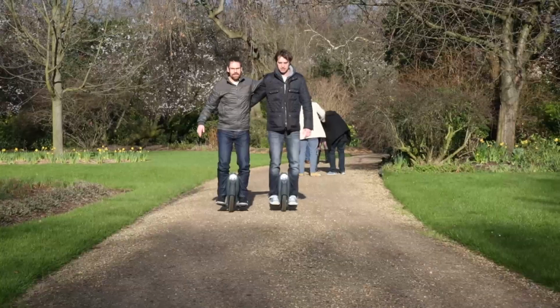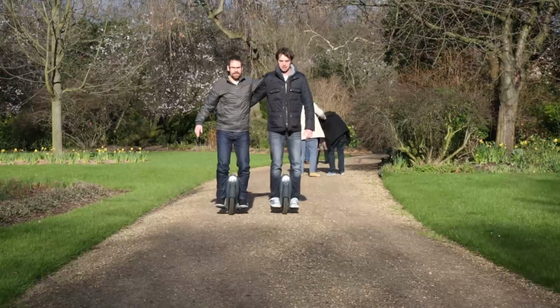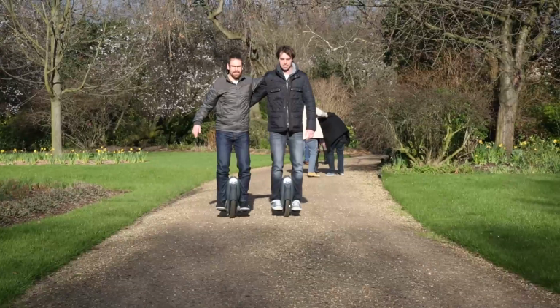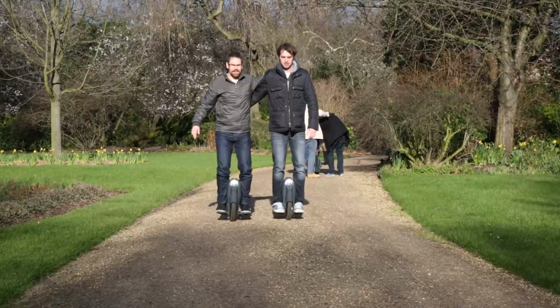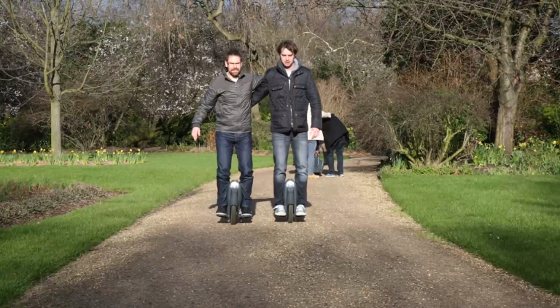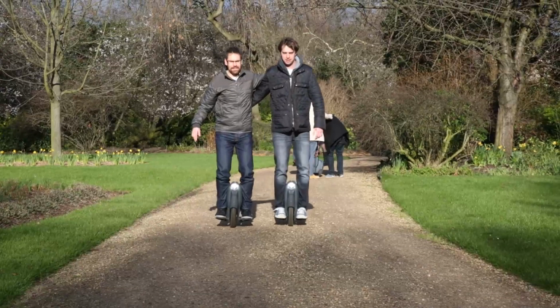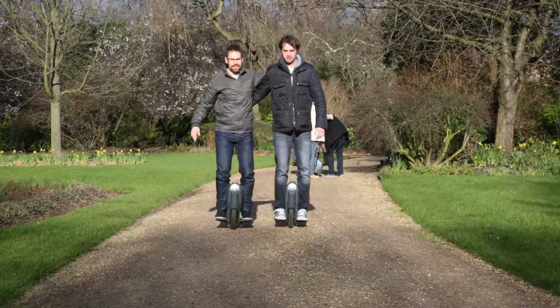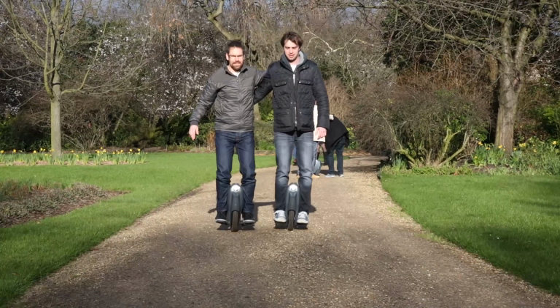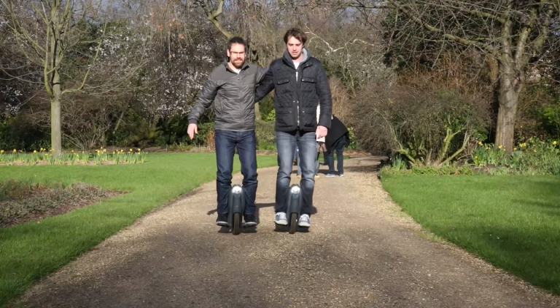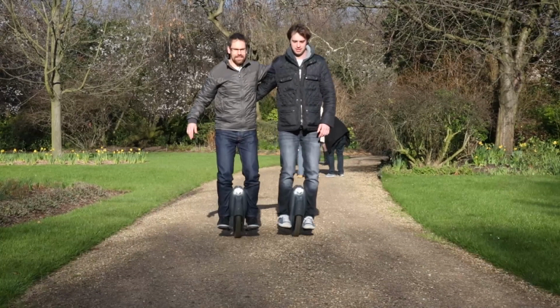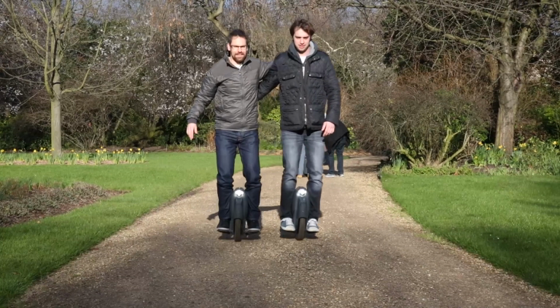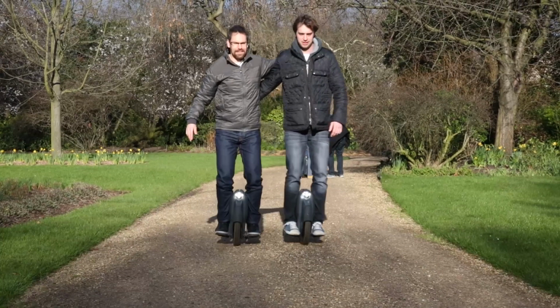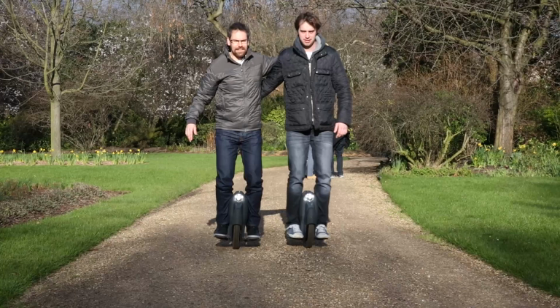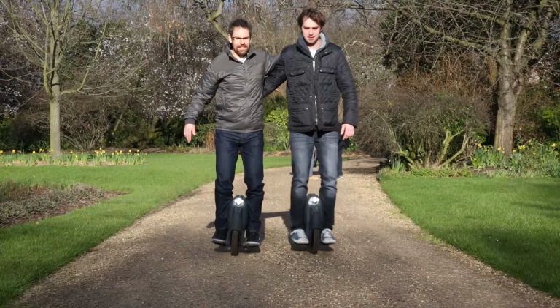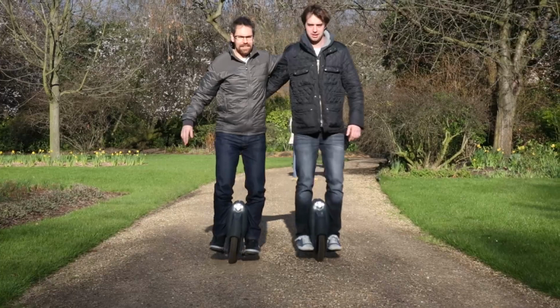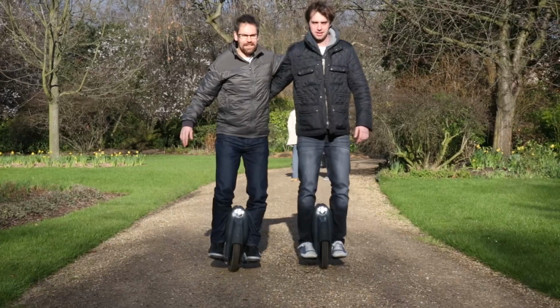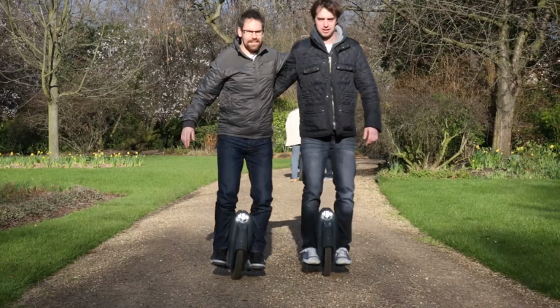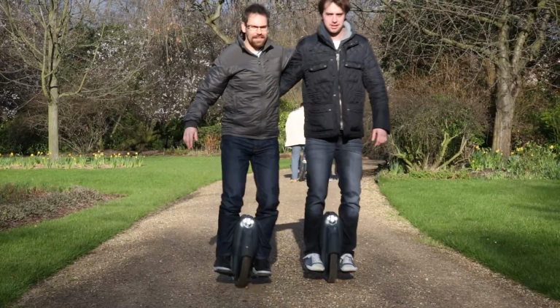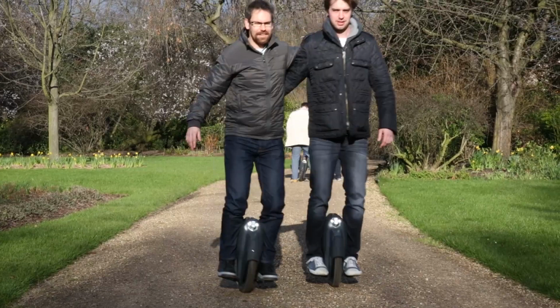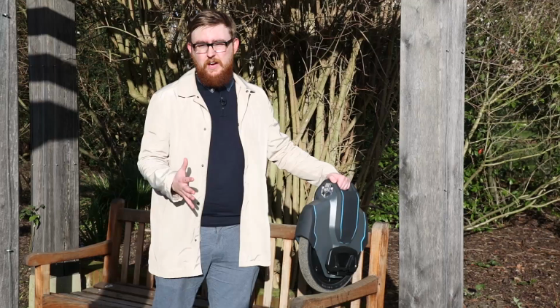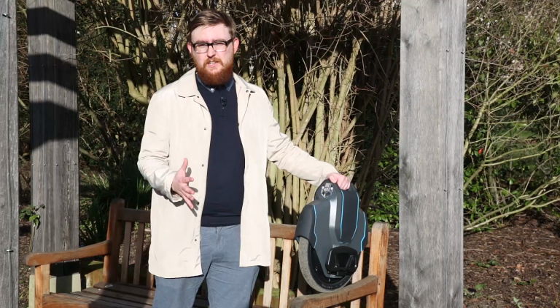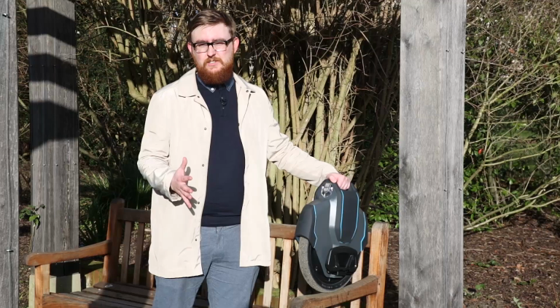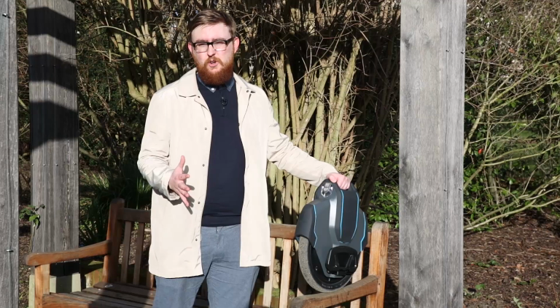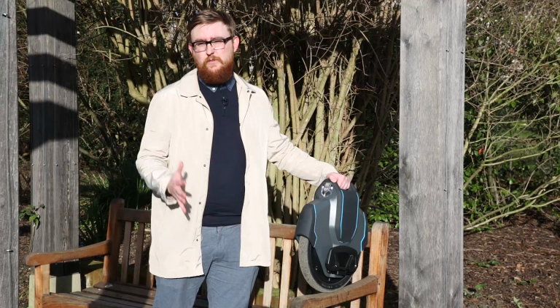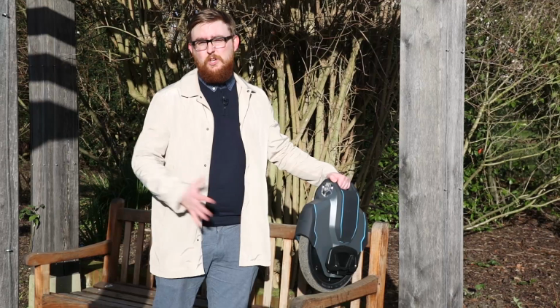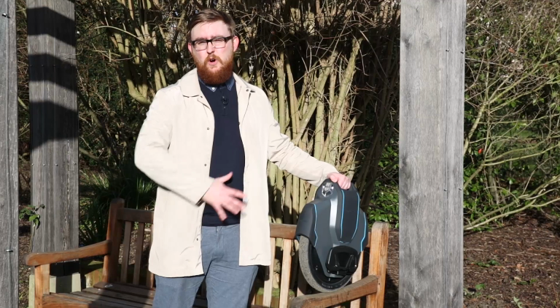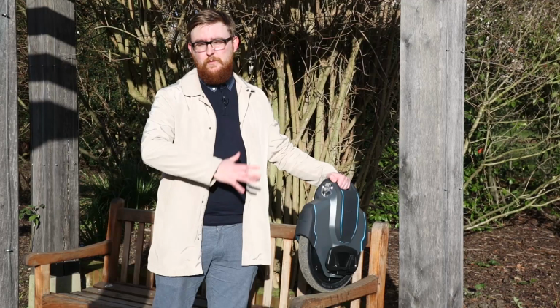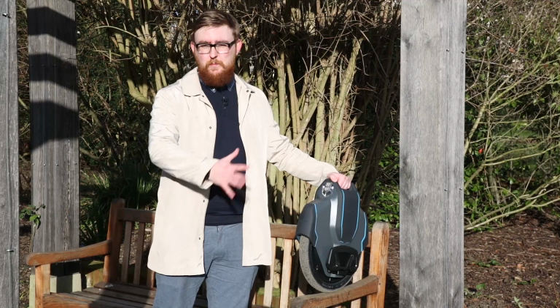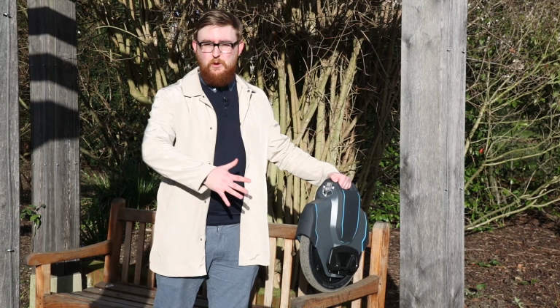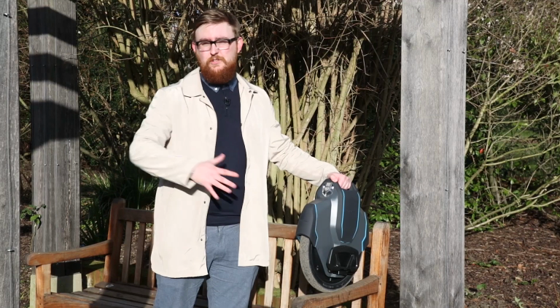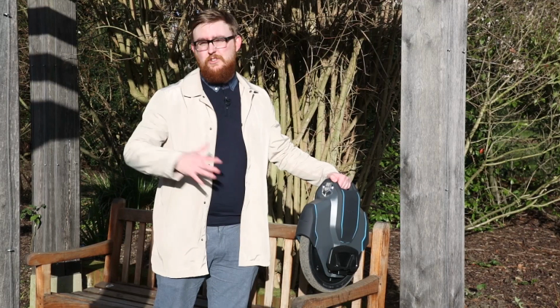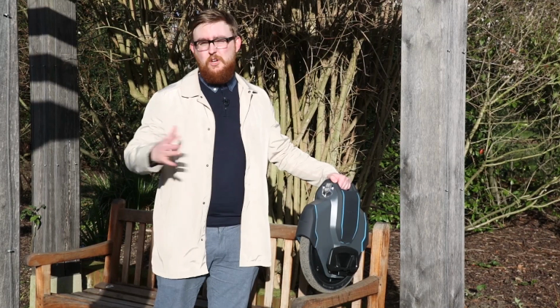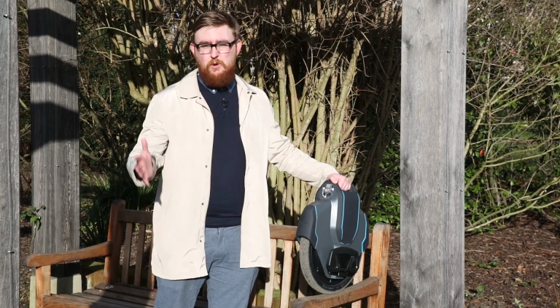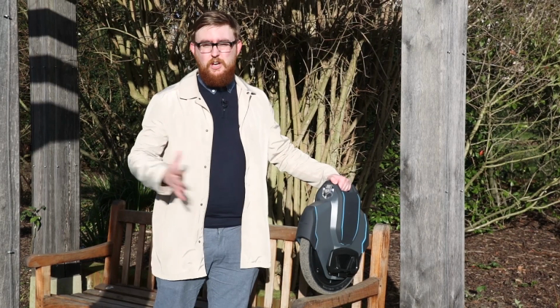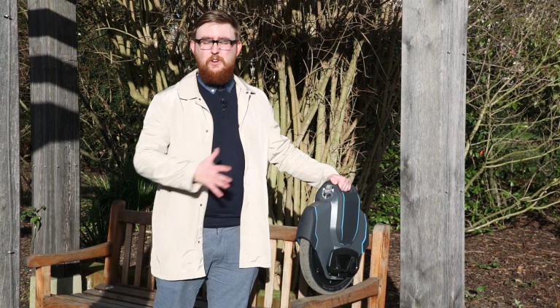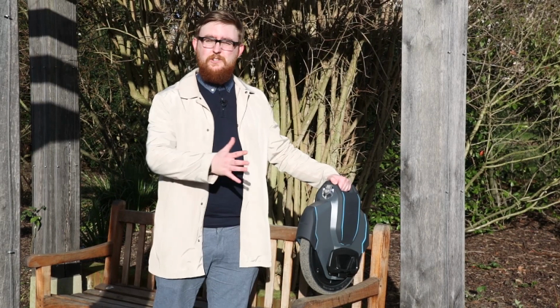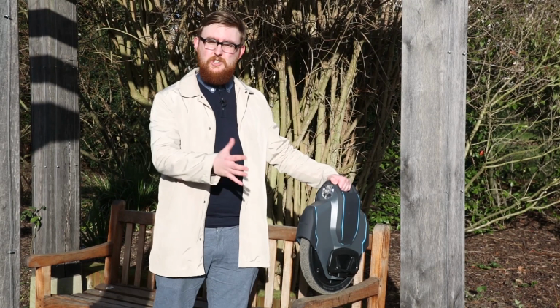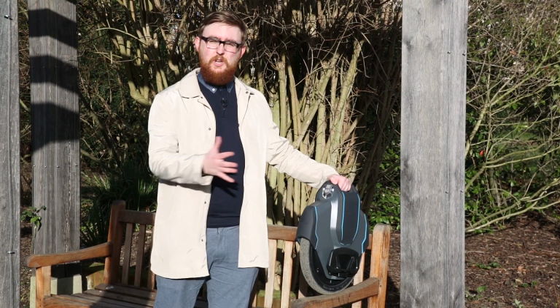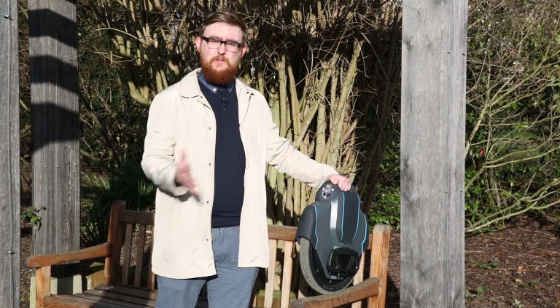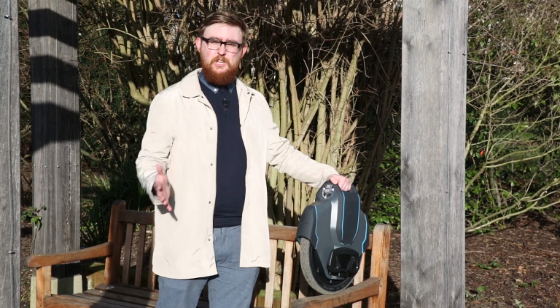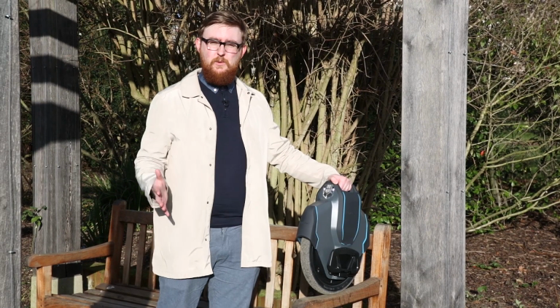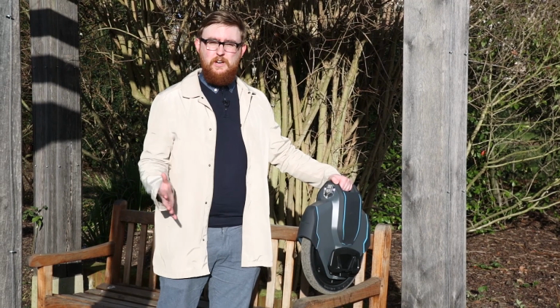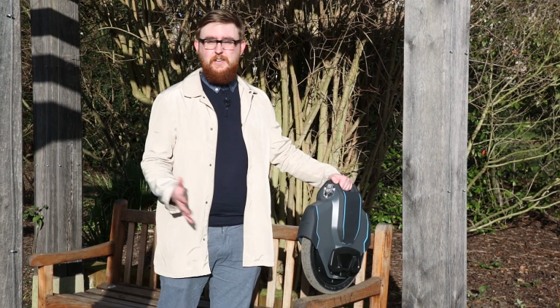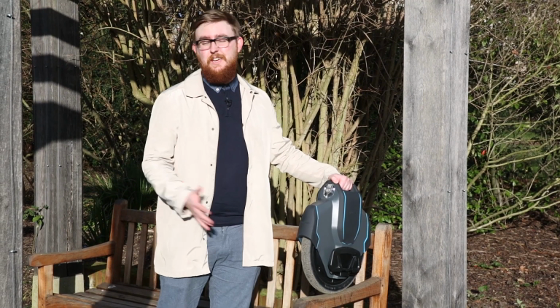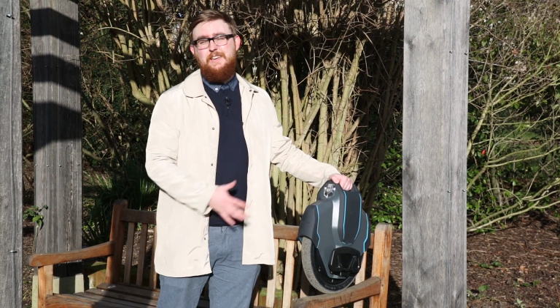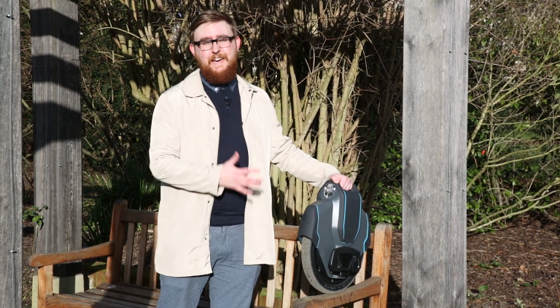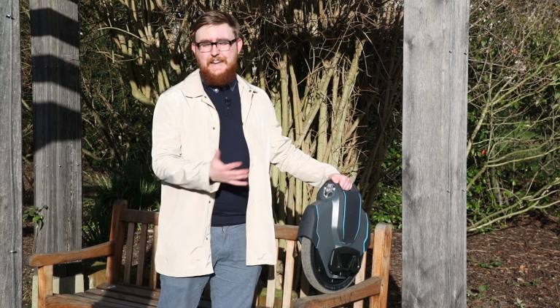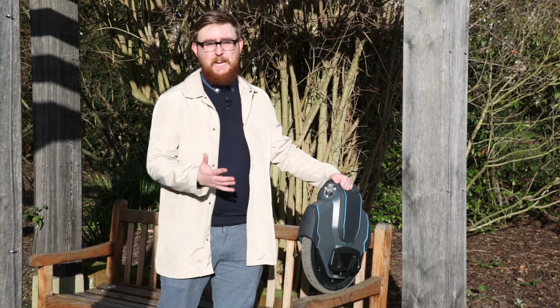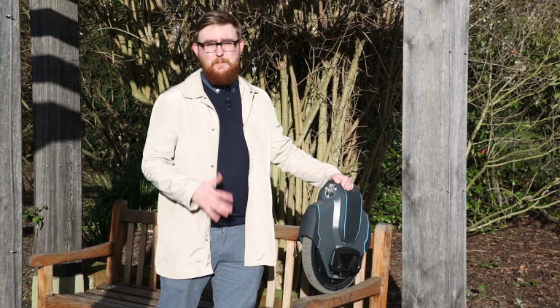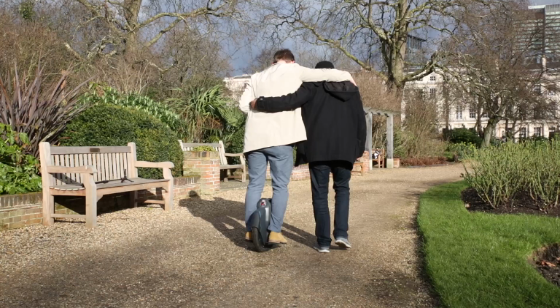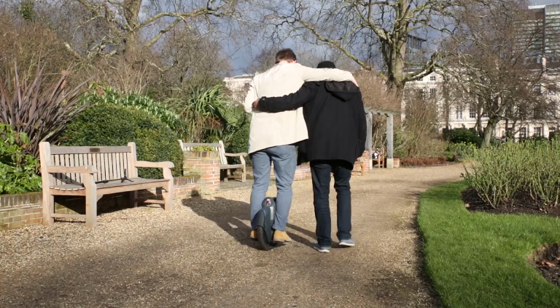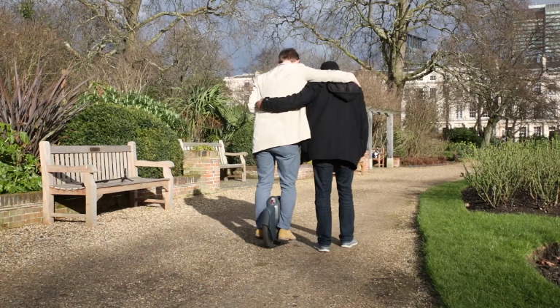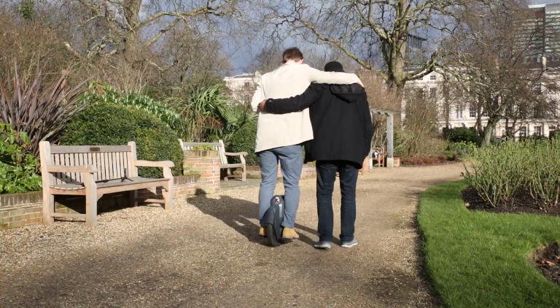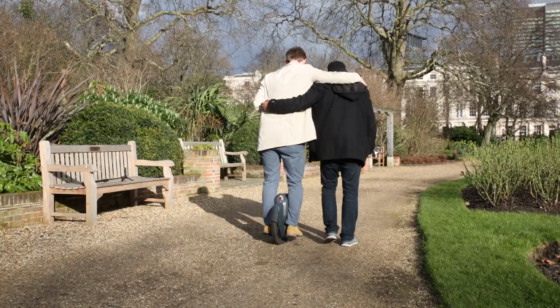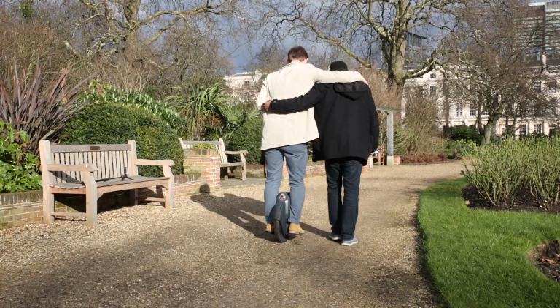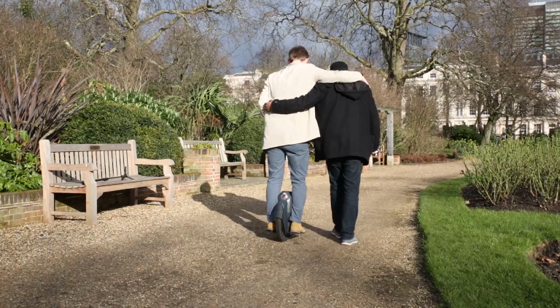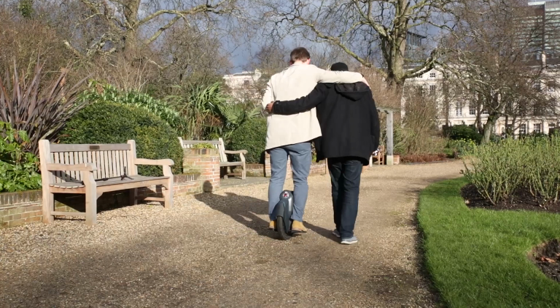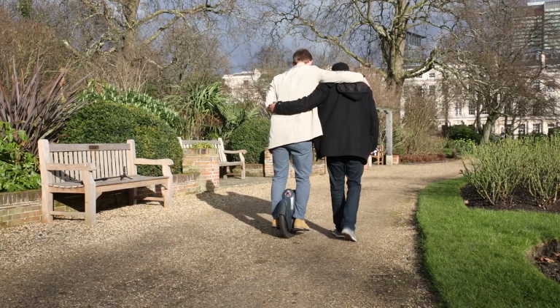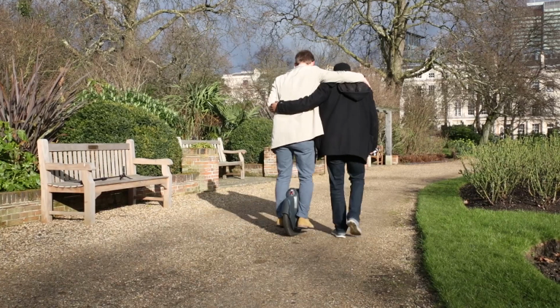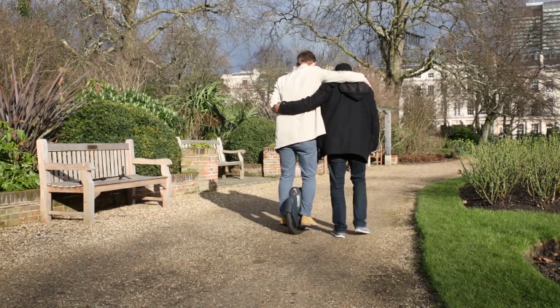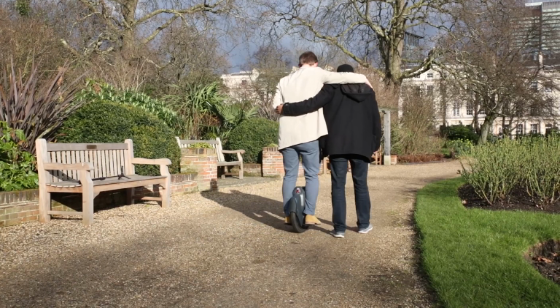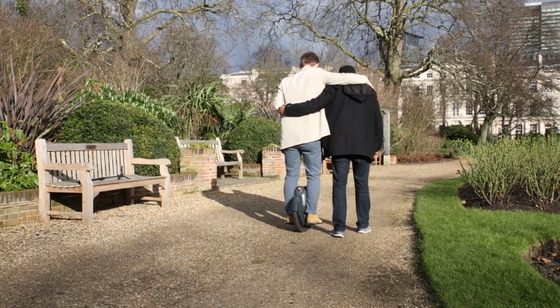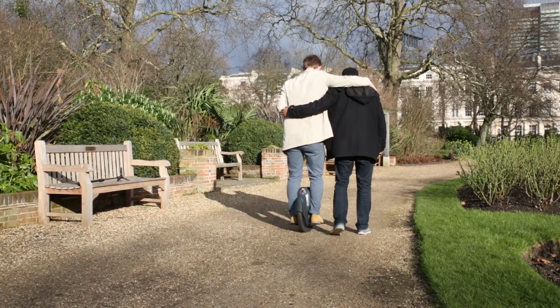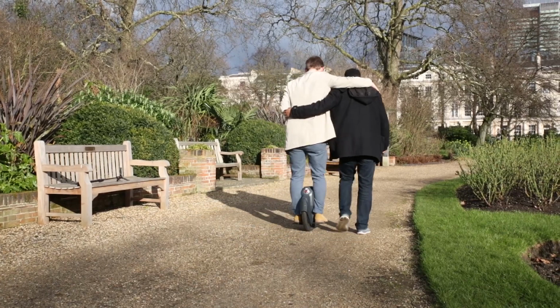The device is designed mainly as a commuter device, so if you go from the bus to your work or the tube to your work, 90 minutes is more than long enough for that sort of thing.